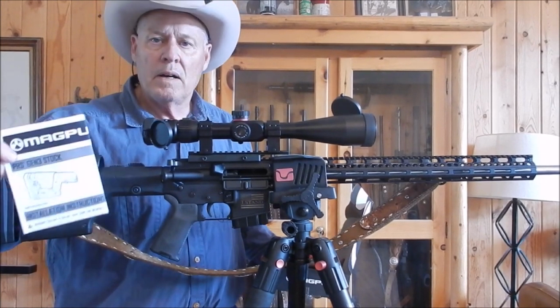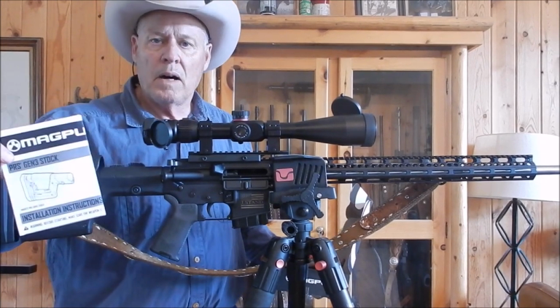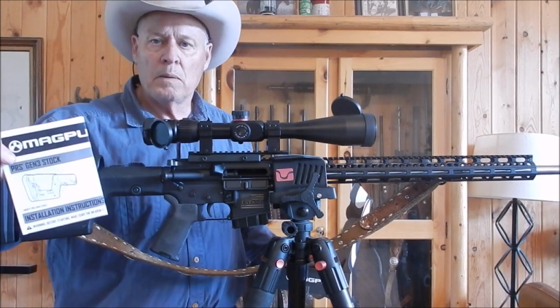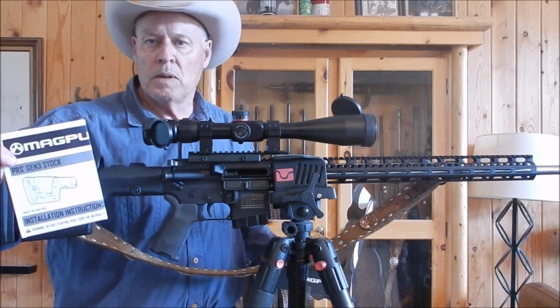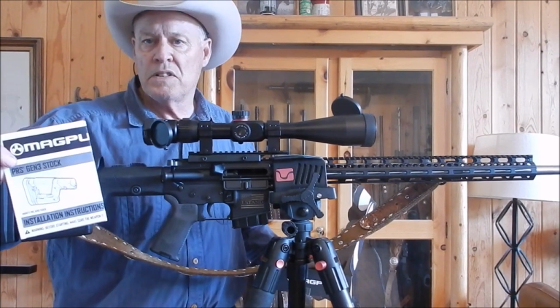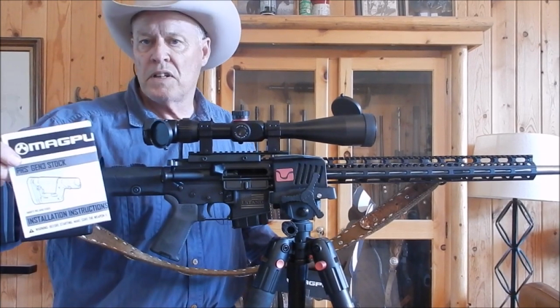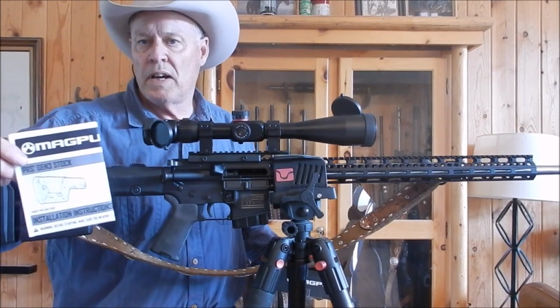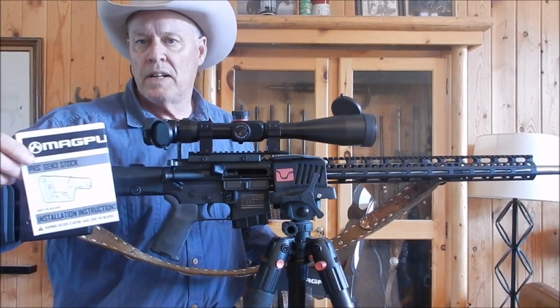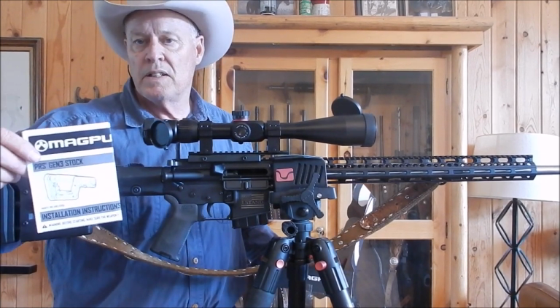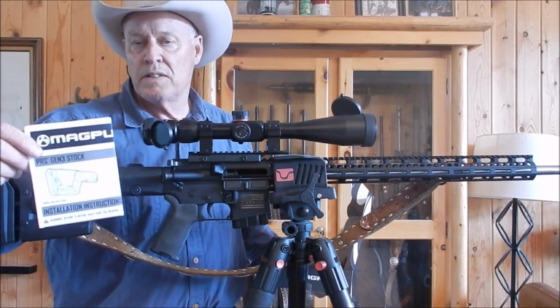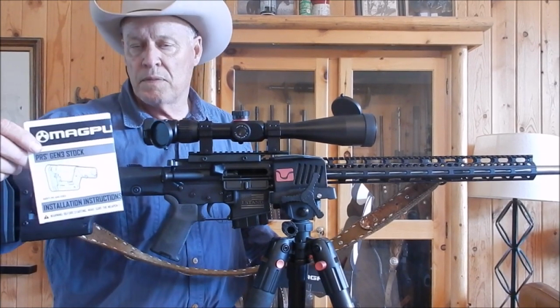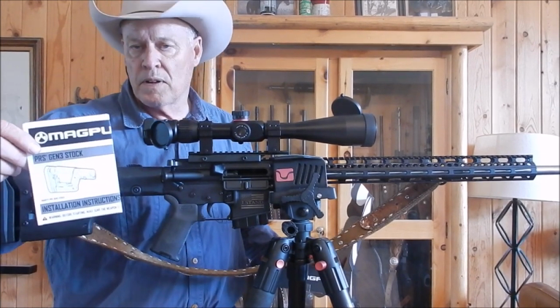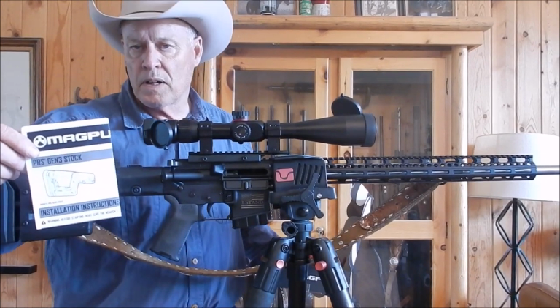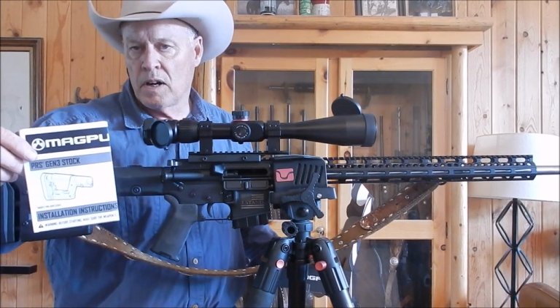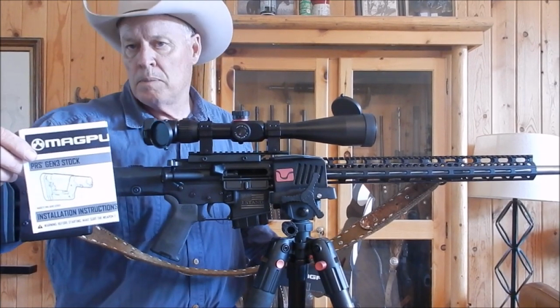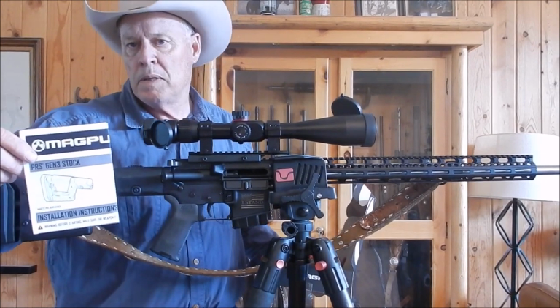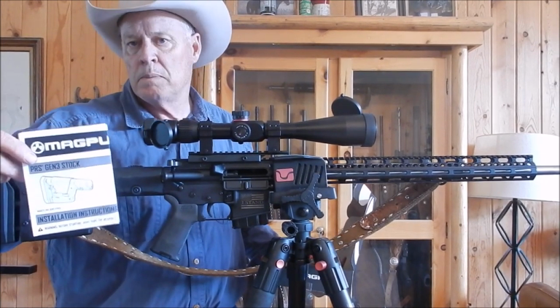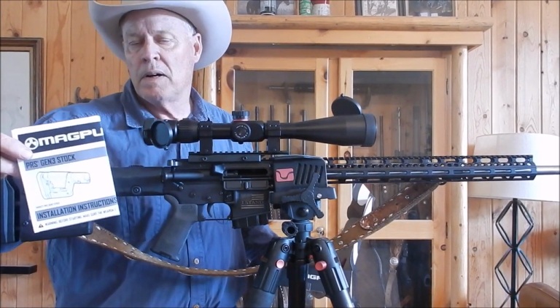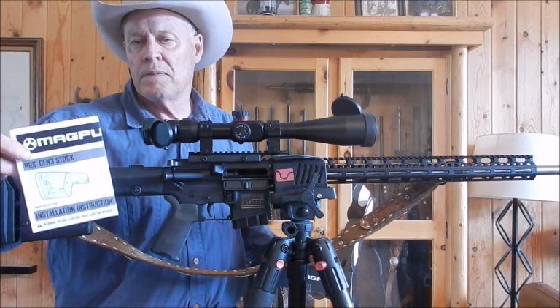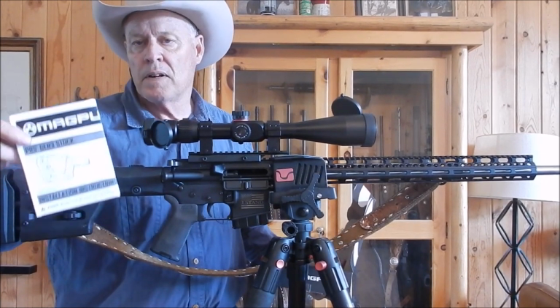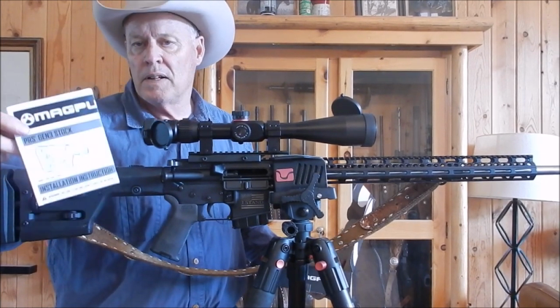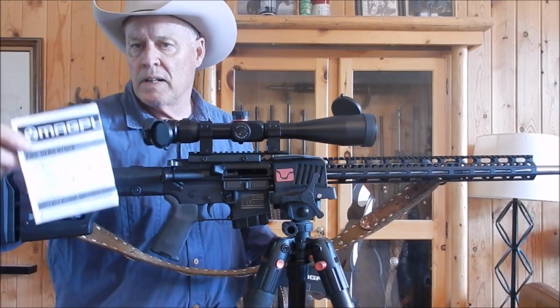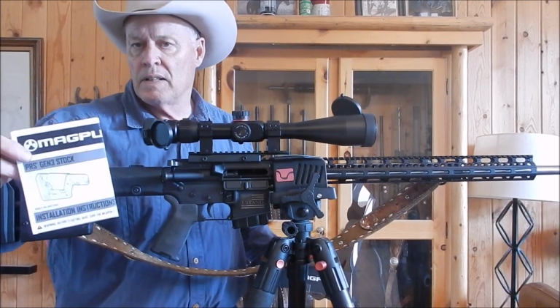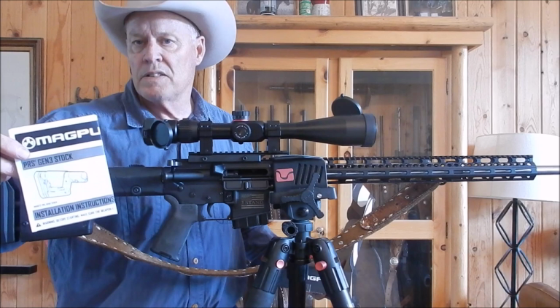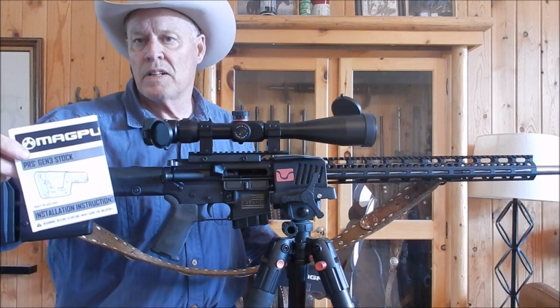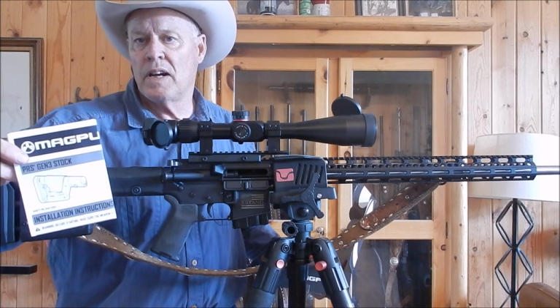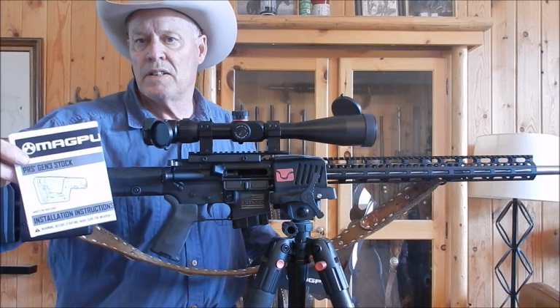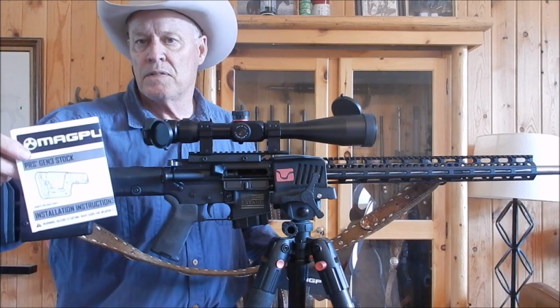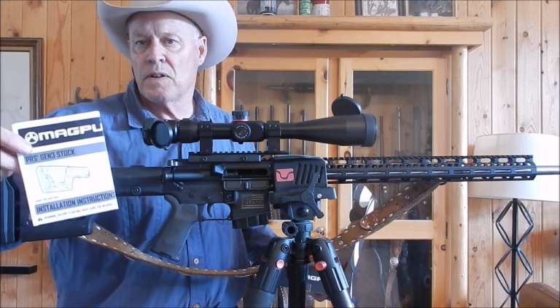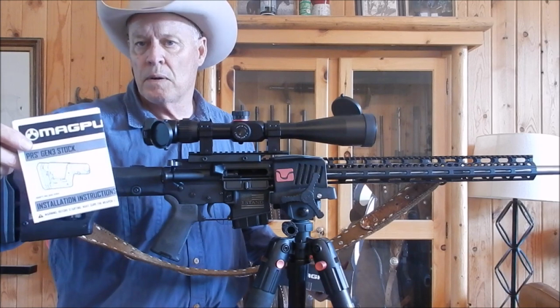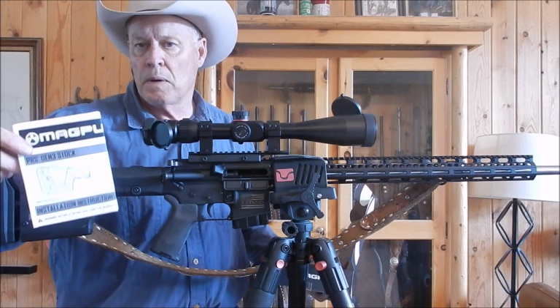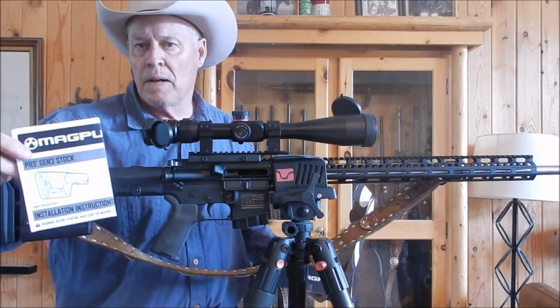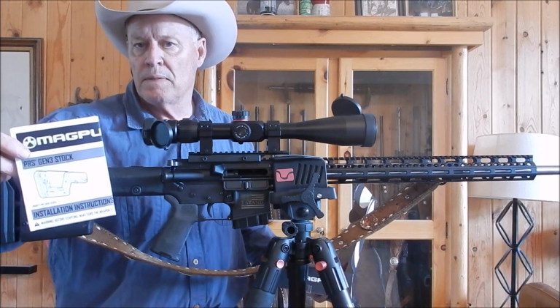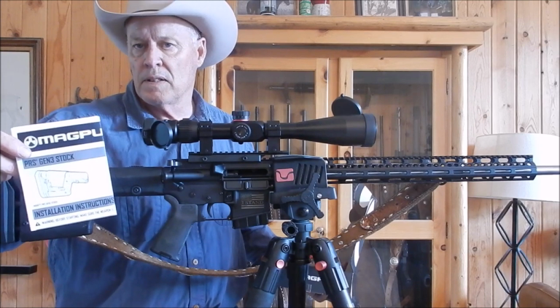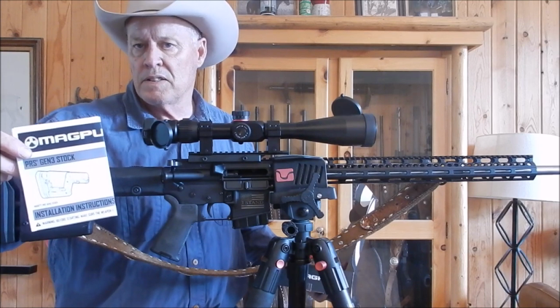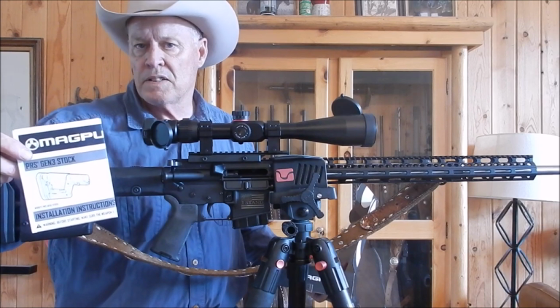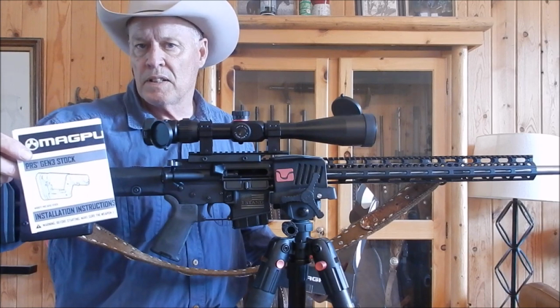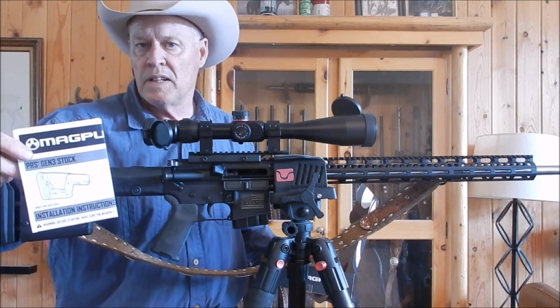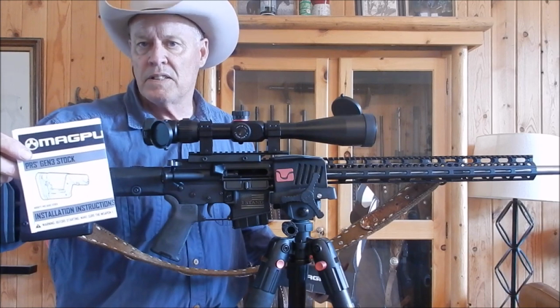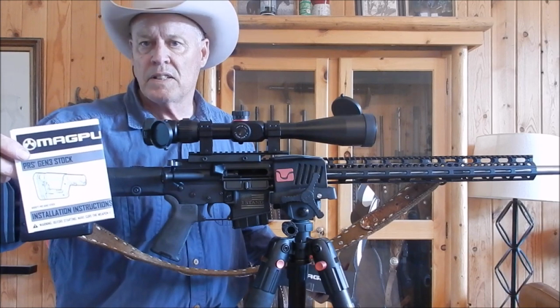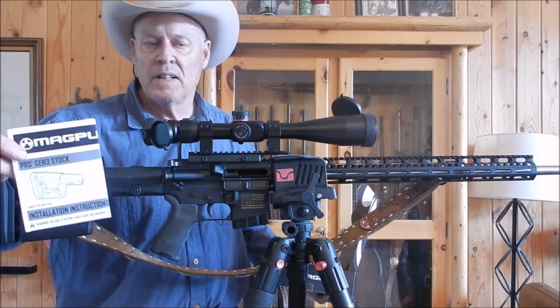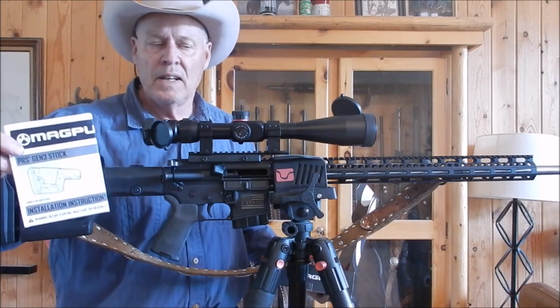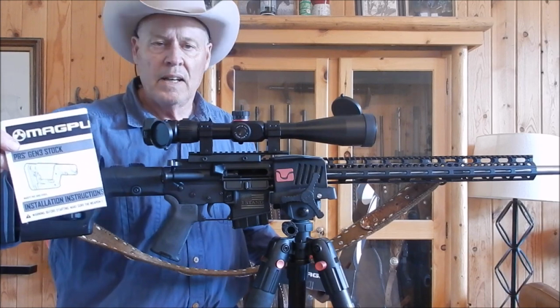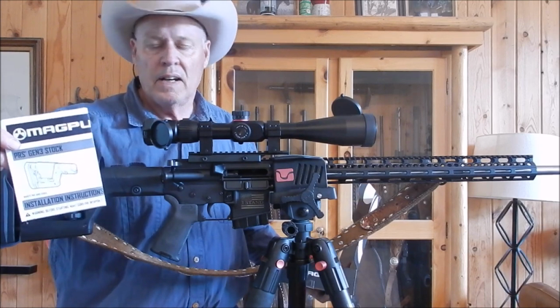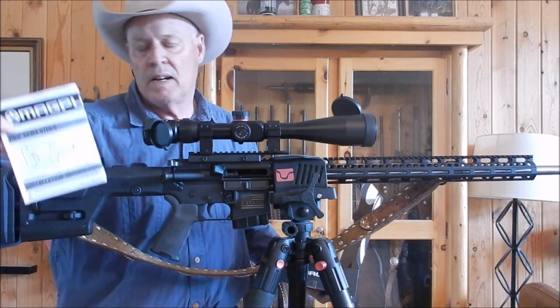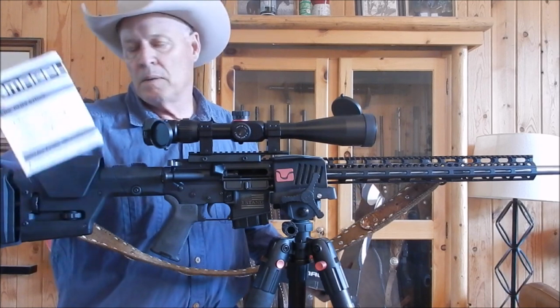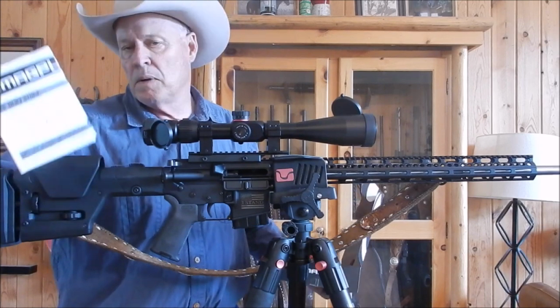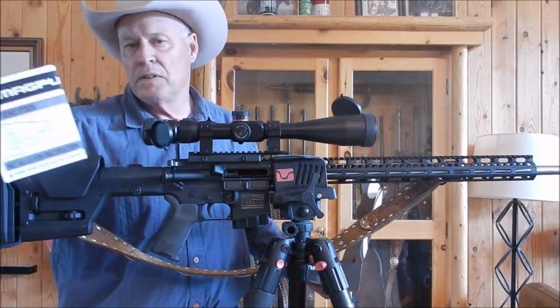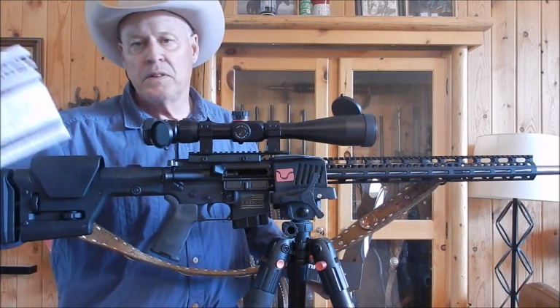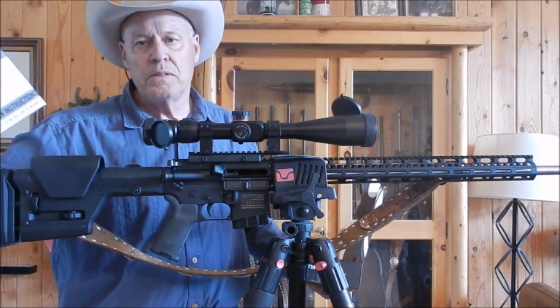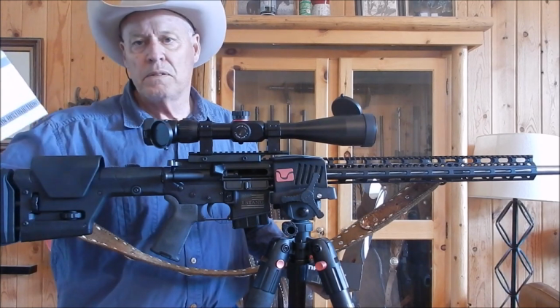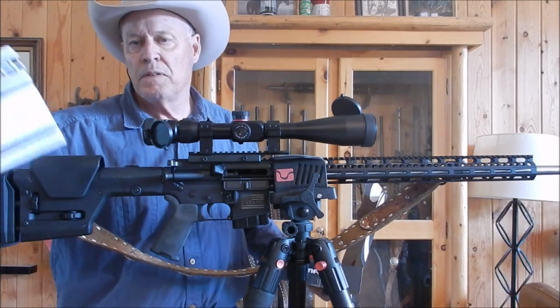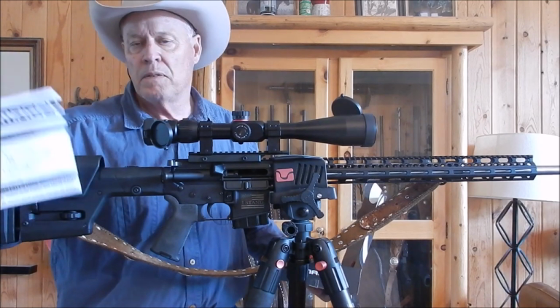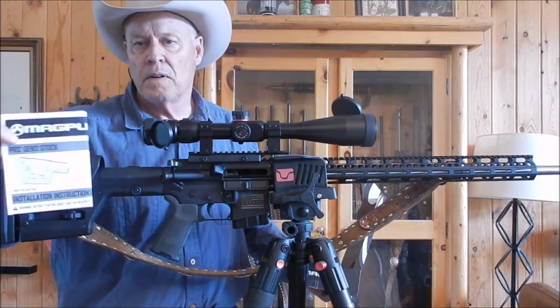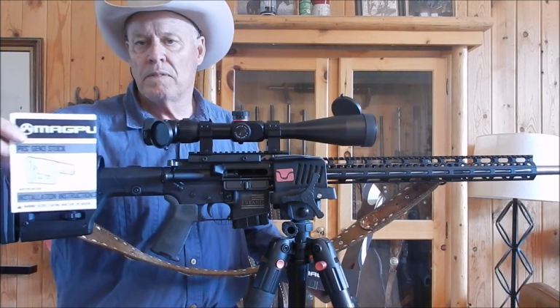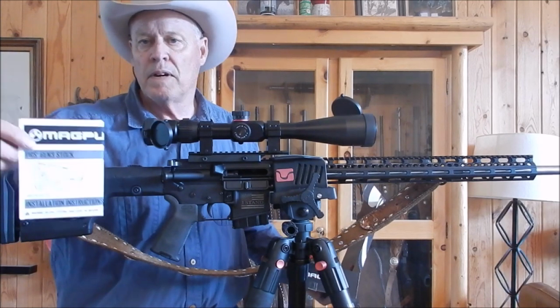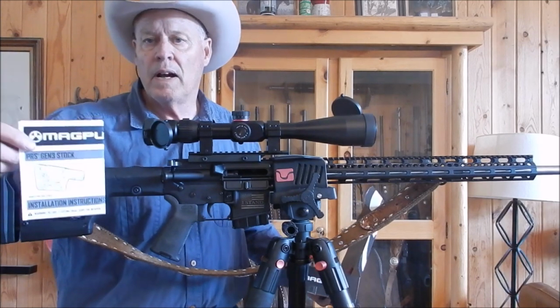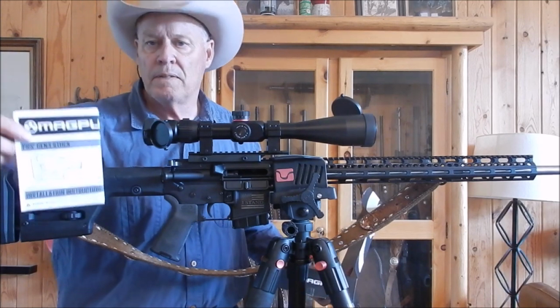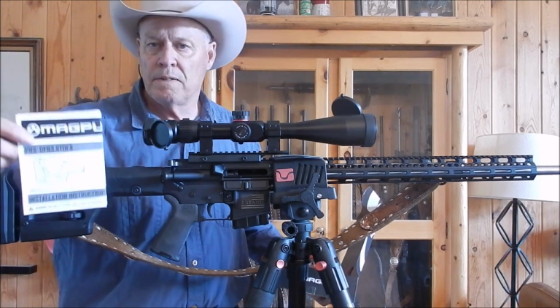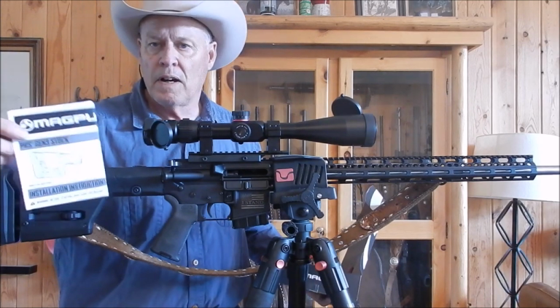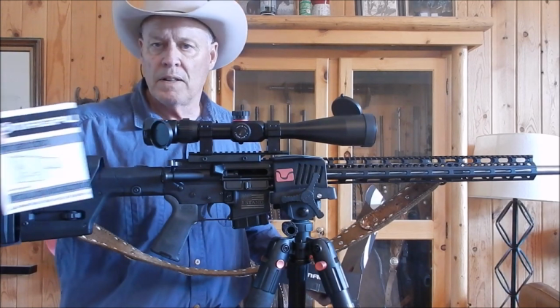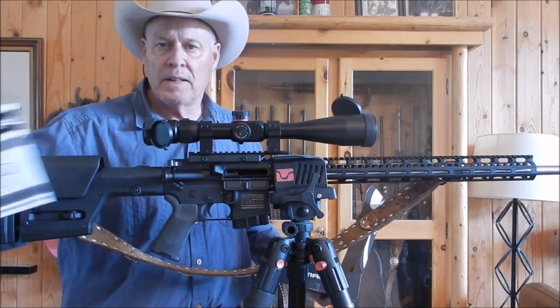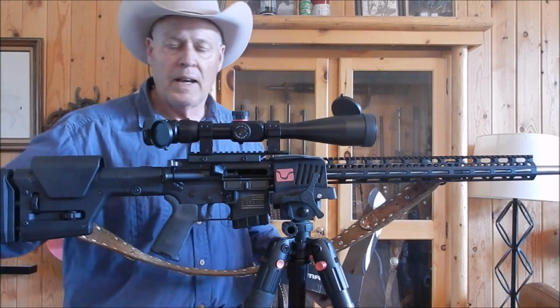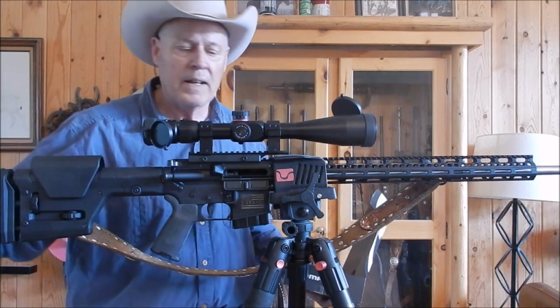In the box and the kit, the most valuable thing you have is the instructions. The instructions are detailed and simple if you follow them. On one side it is for a carbine buffer; on the other side is for a rifle installation. Follow the steps one through five.